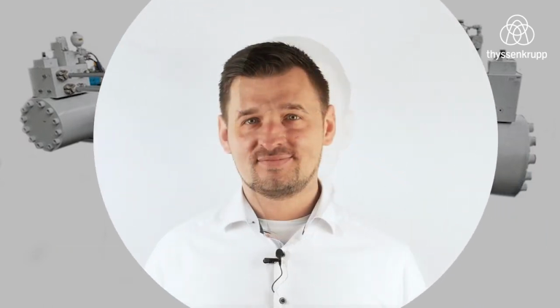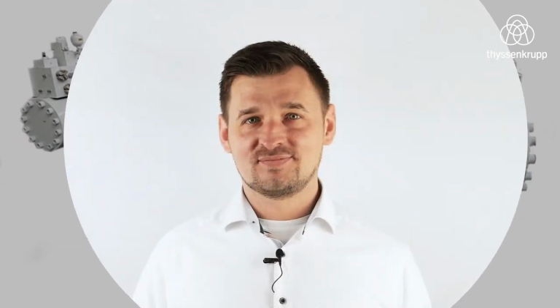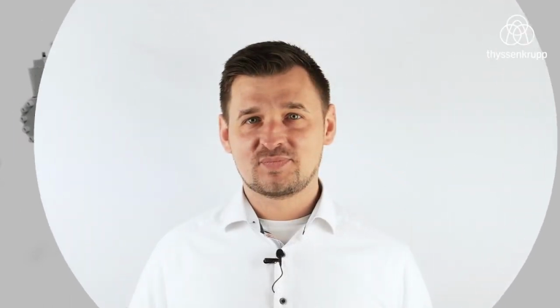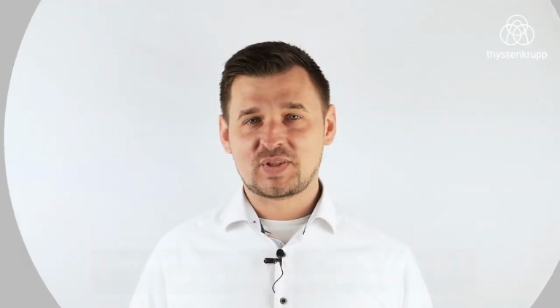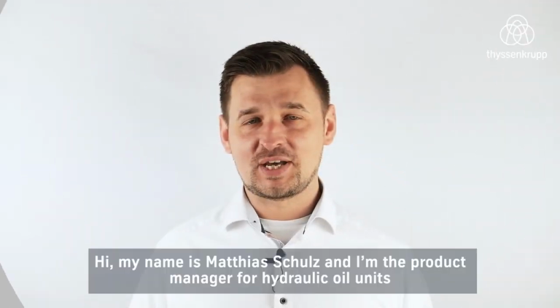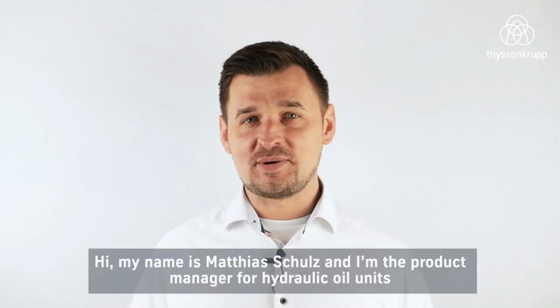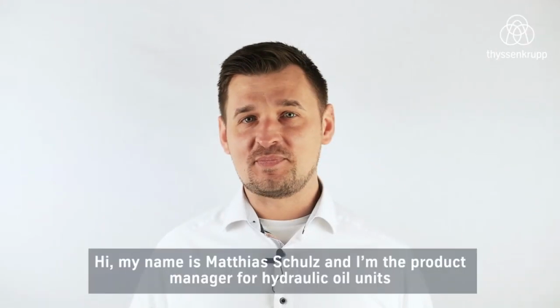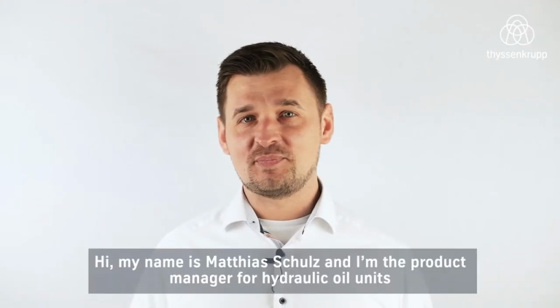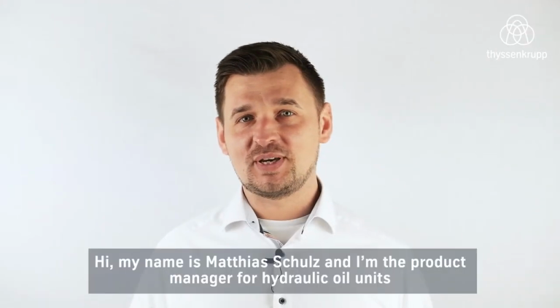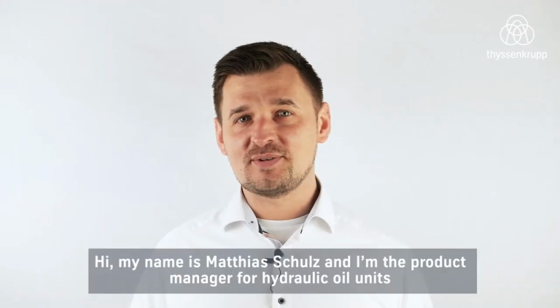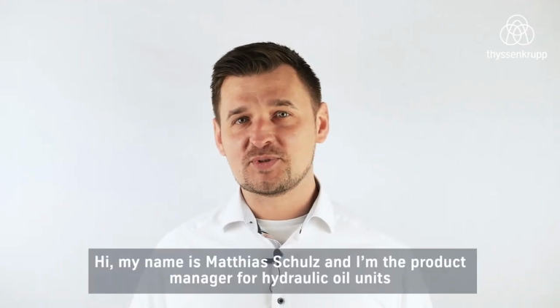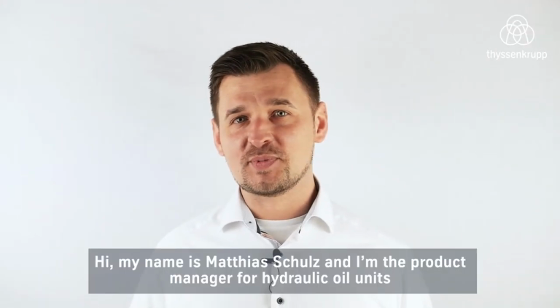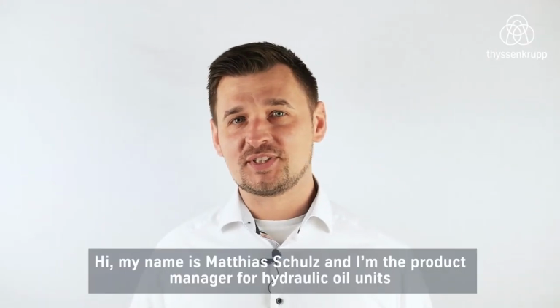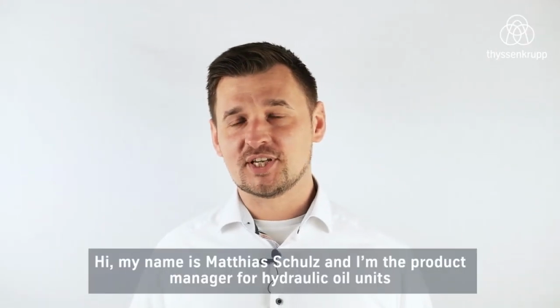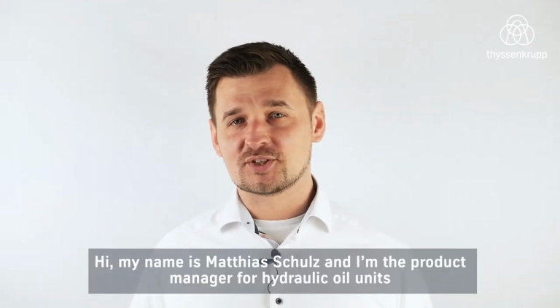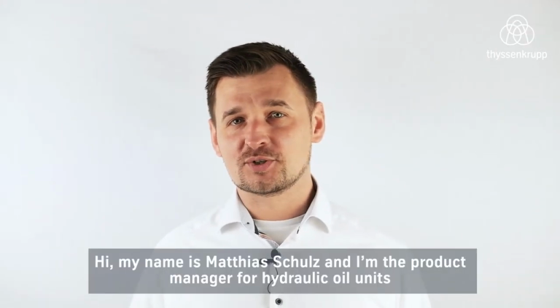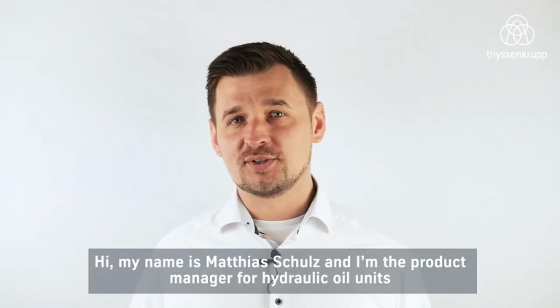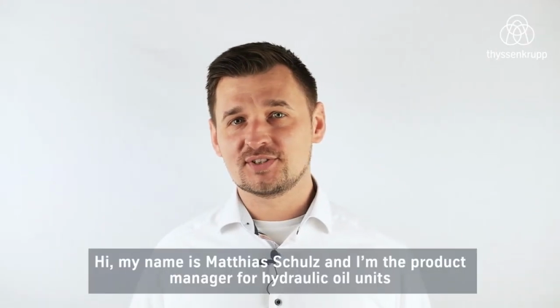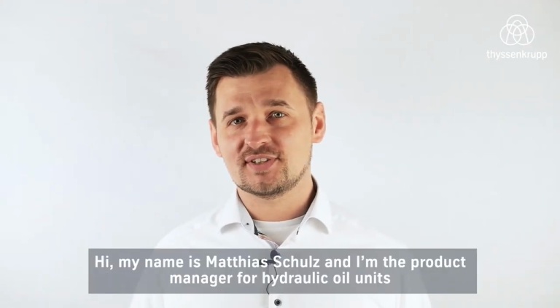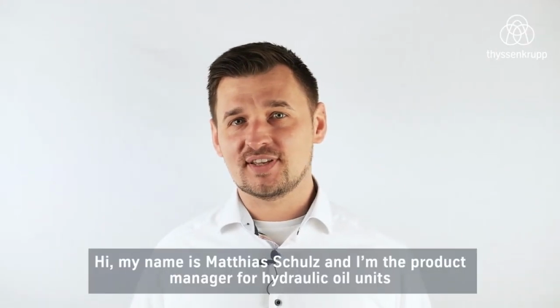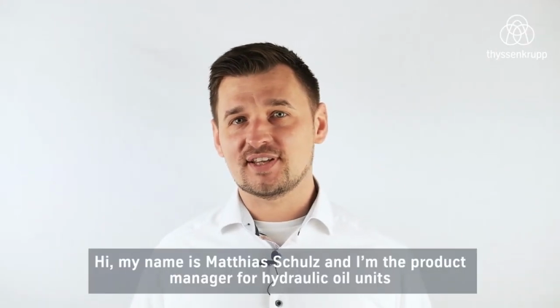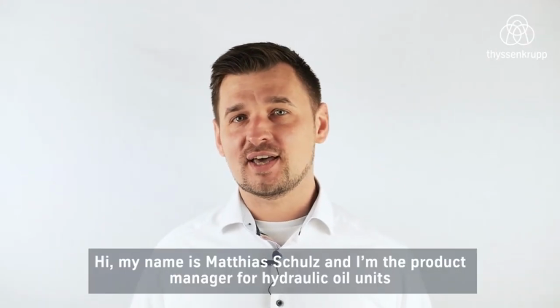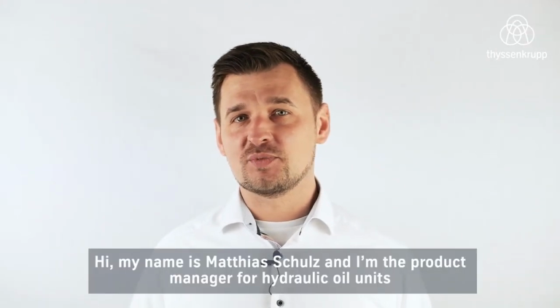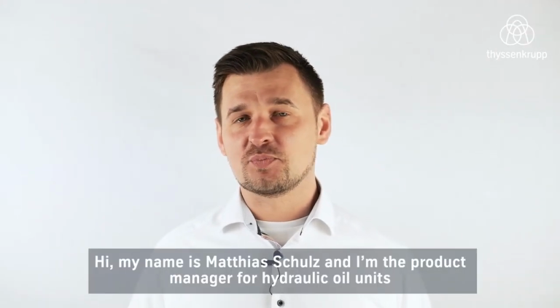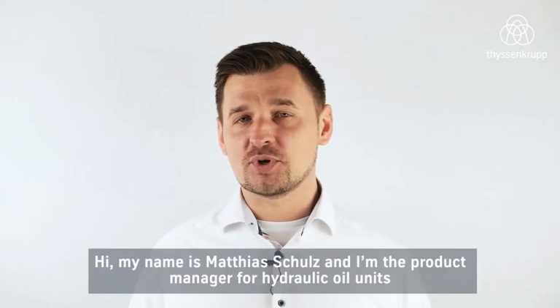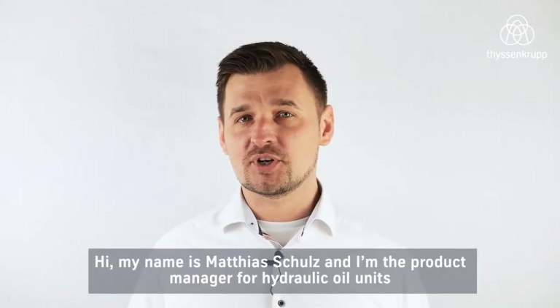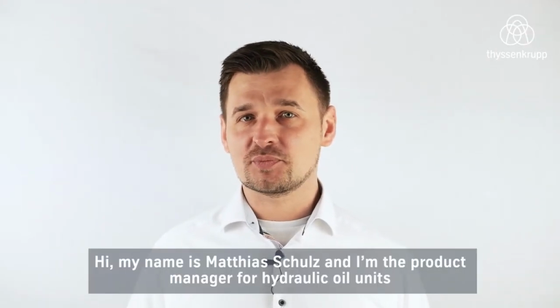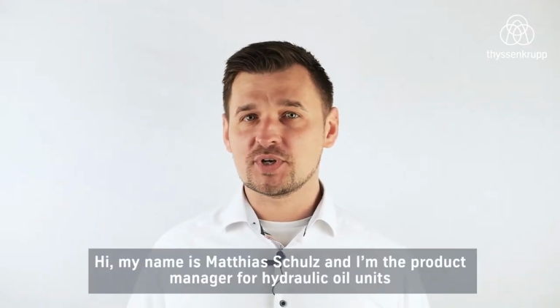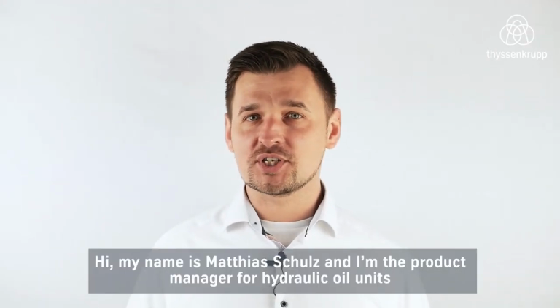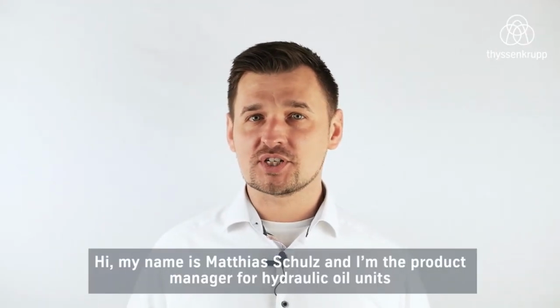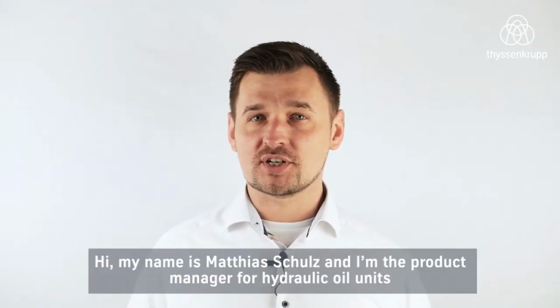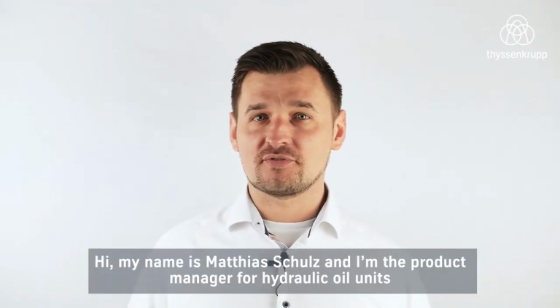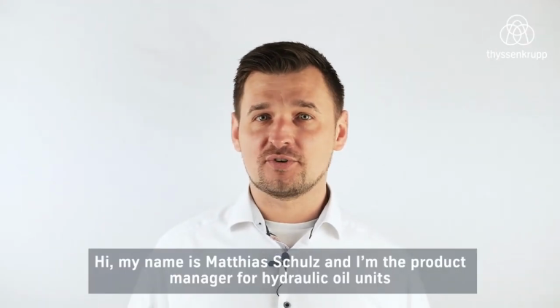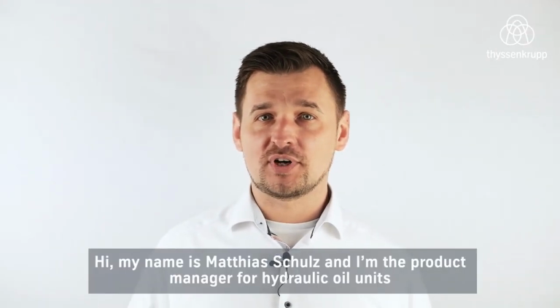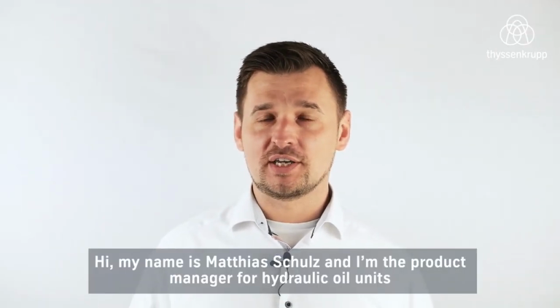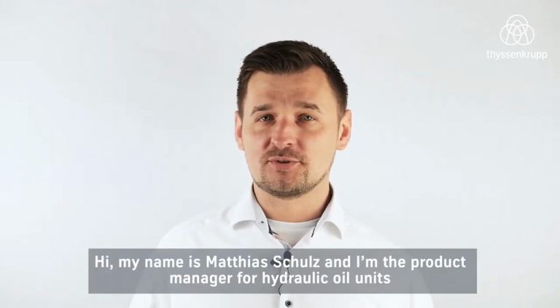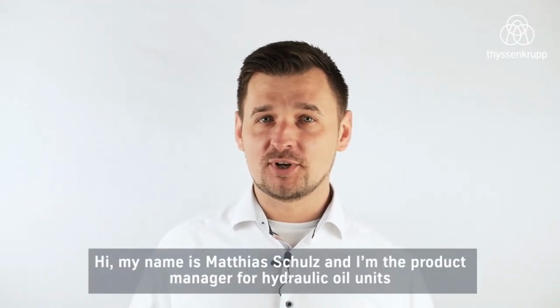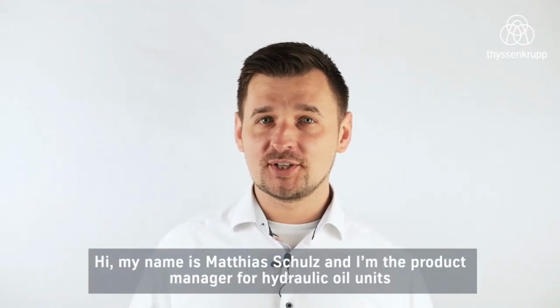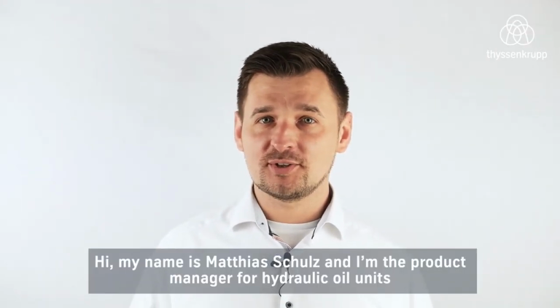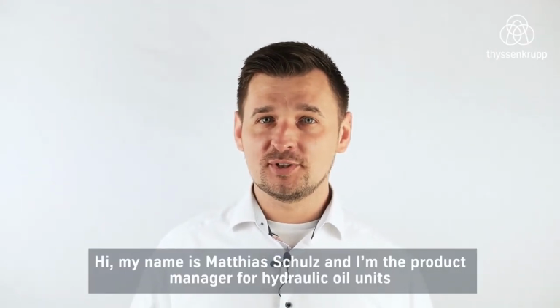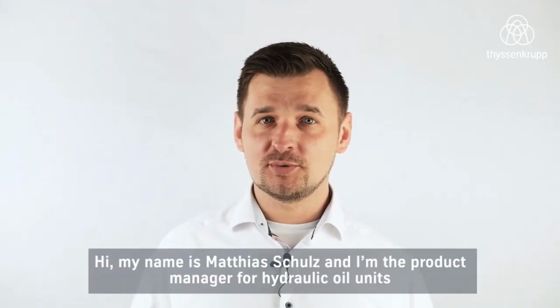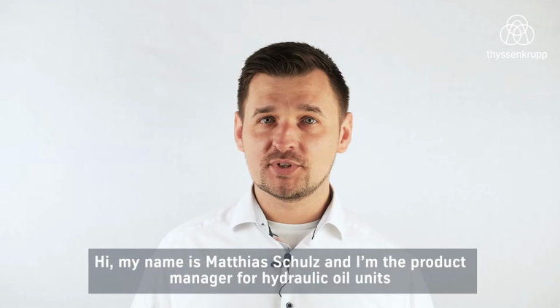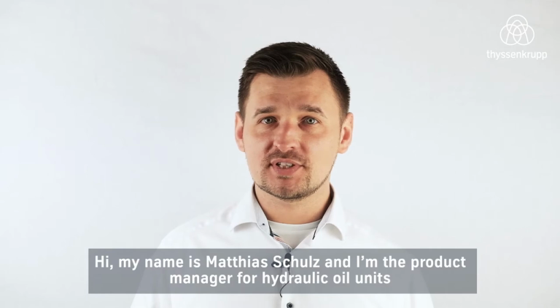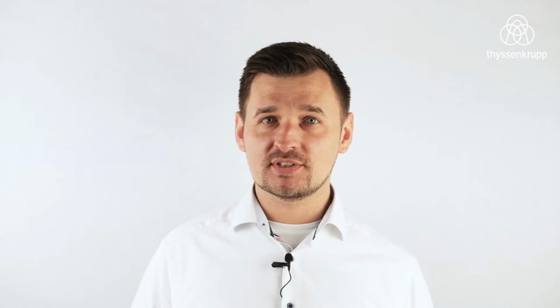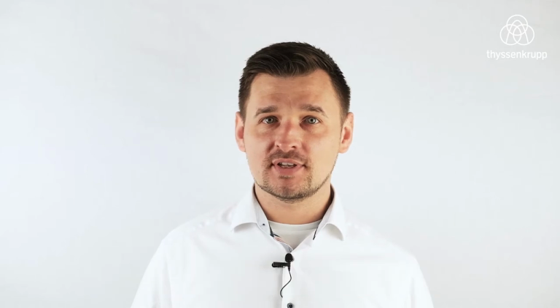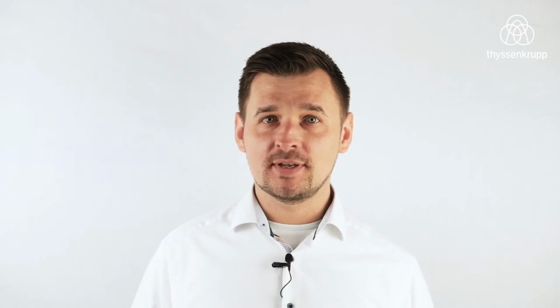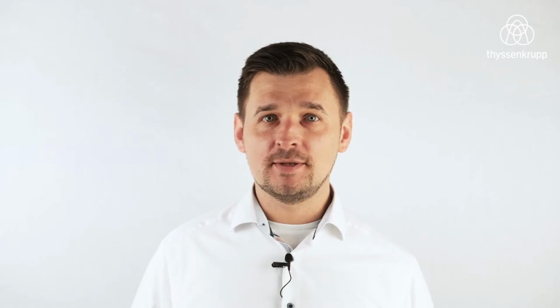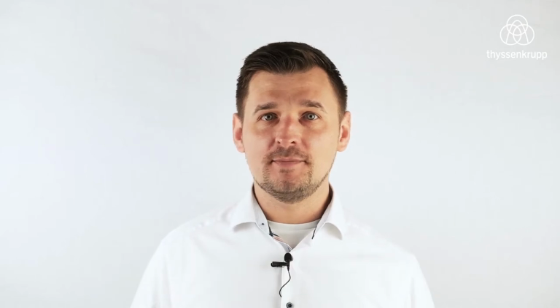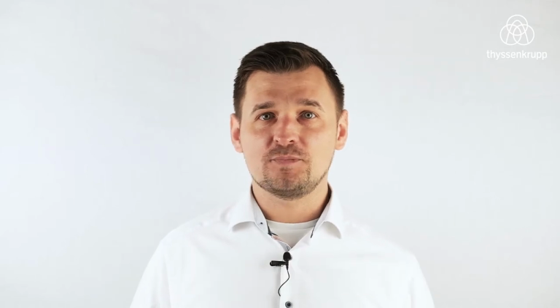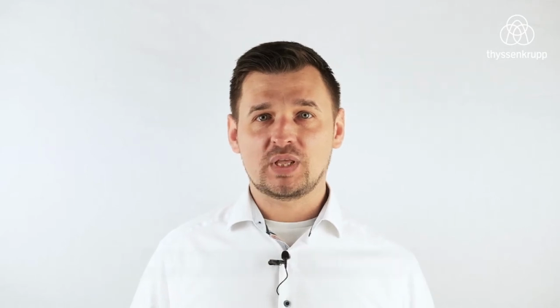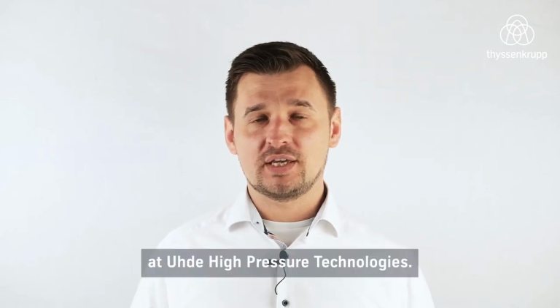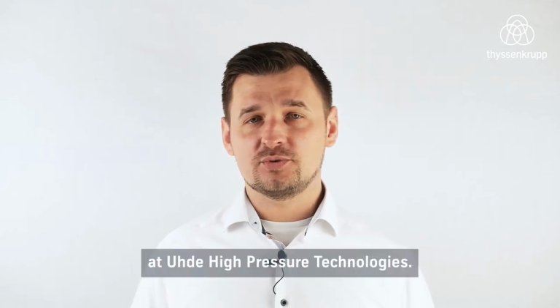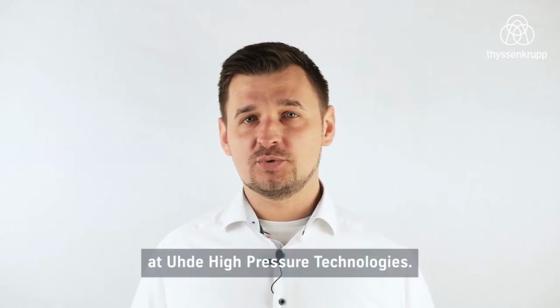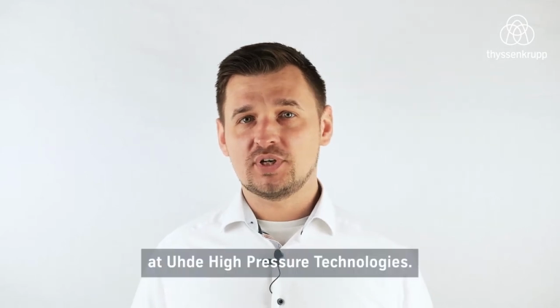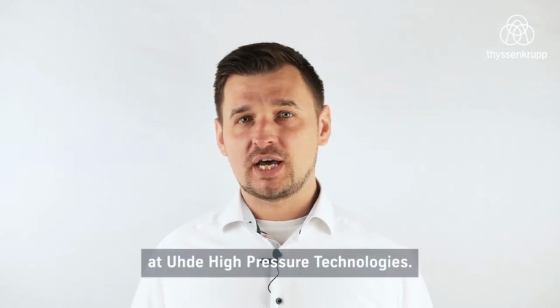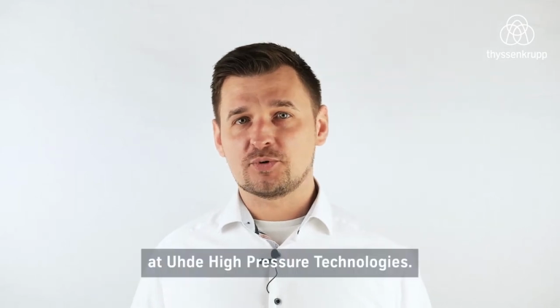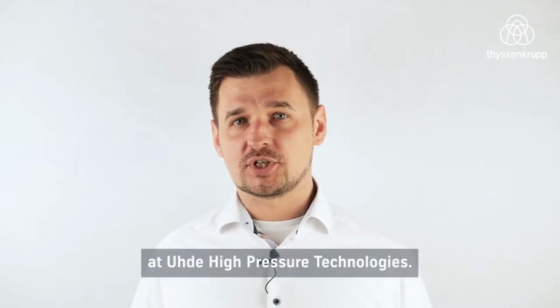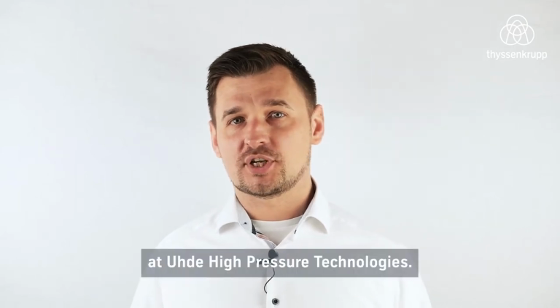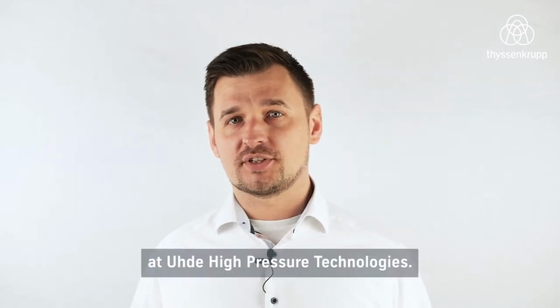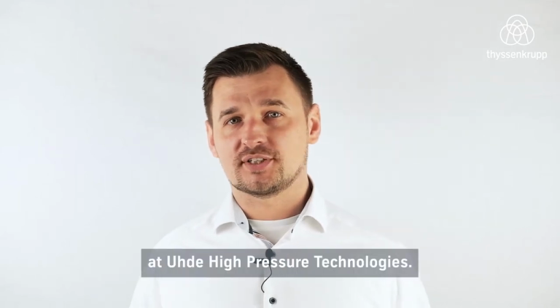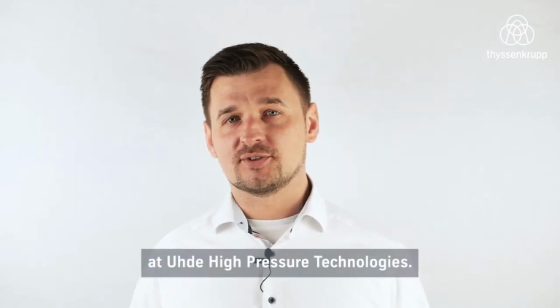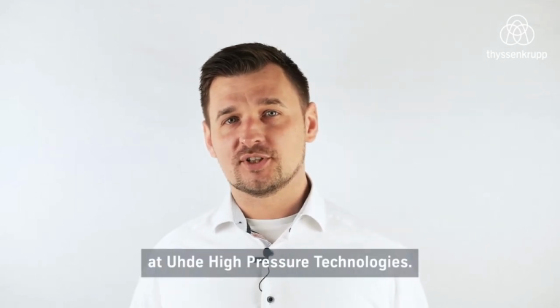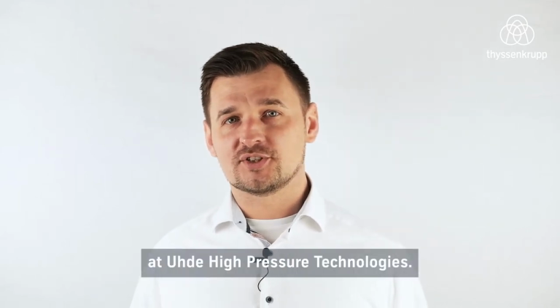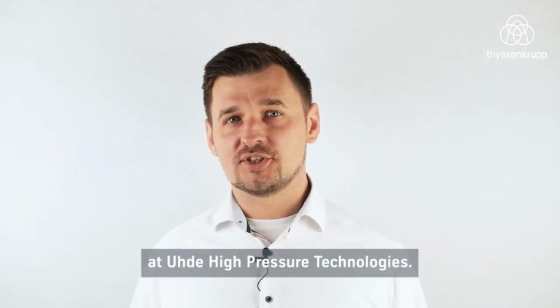Hi, my name is Matthias Schulz and I'm the product manager for hydraulic oil units at Ude High Pressure Technologies.